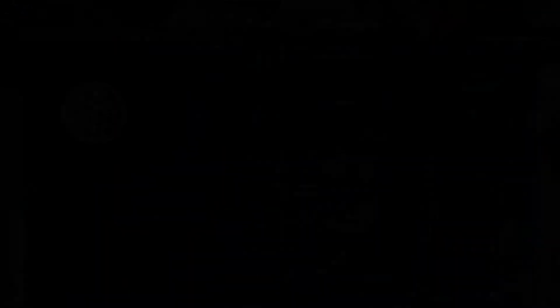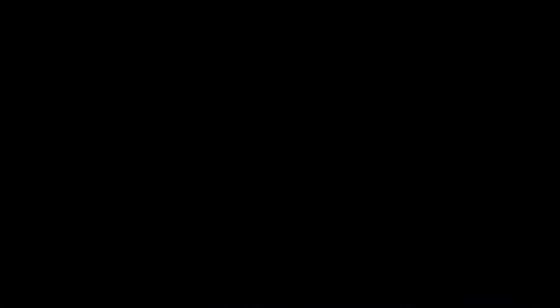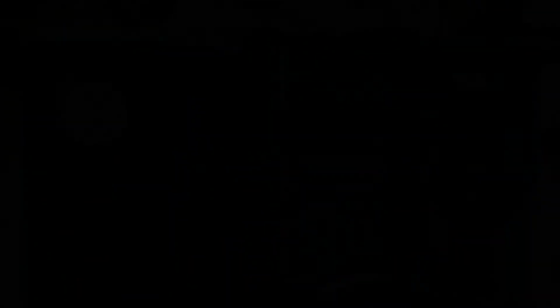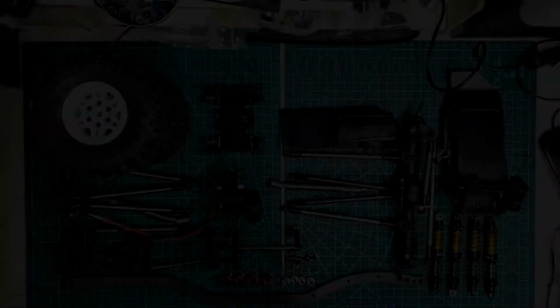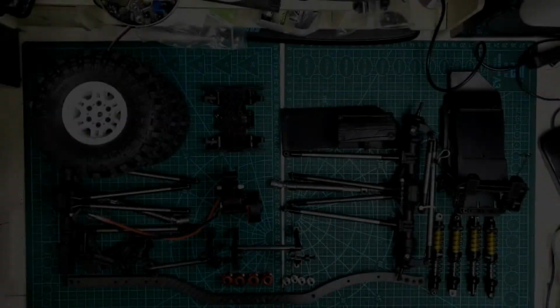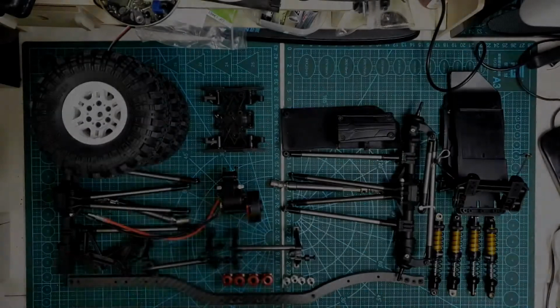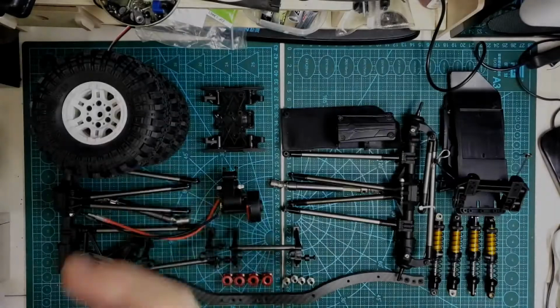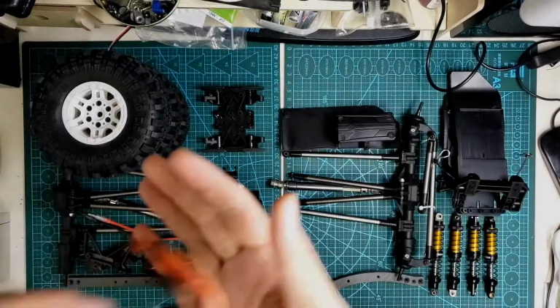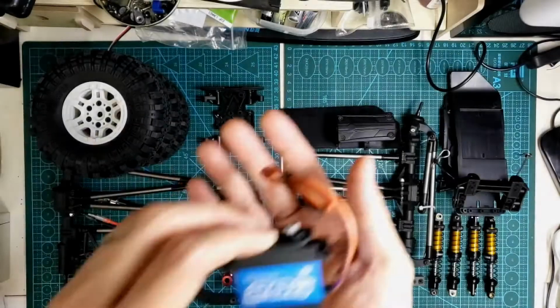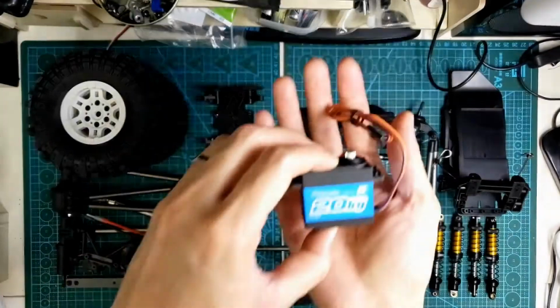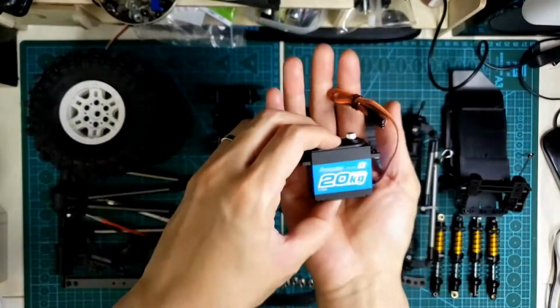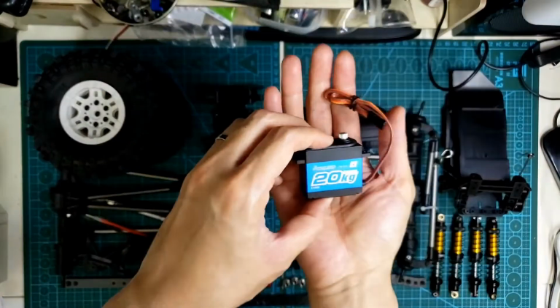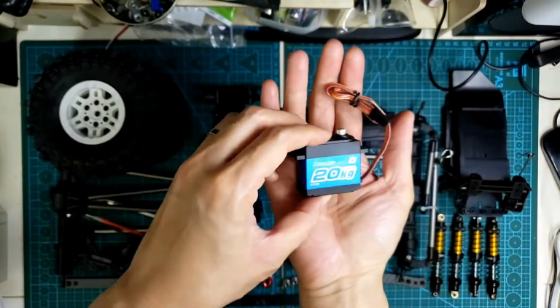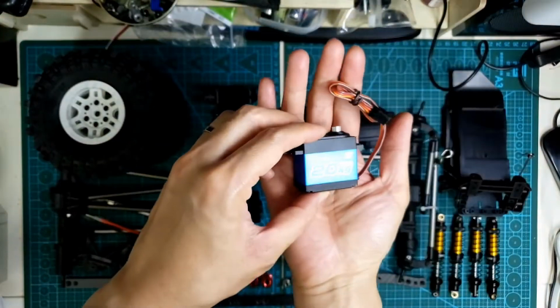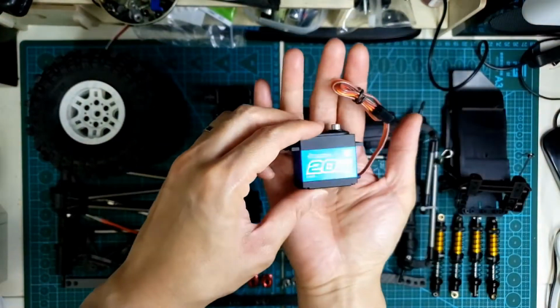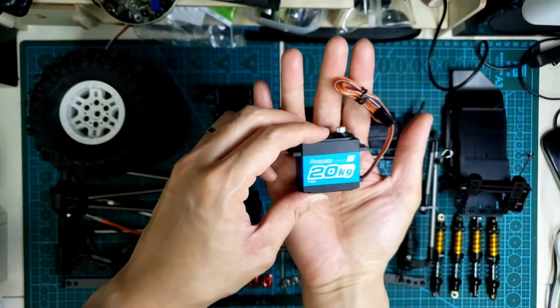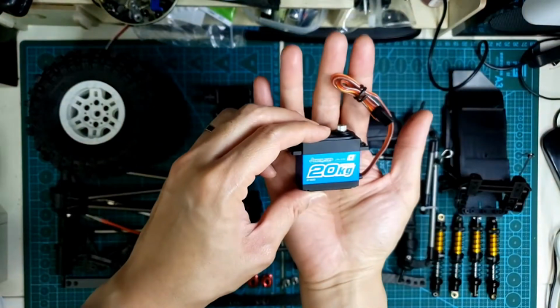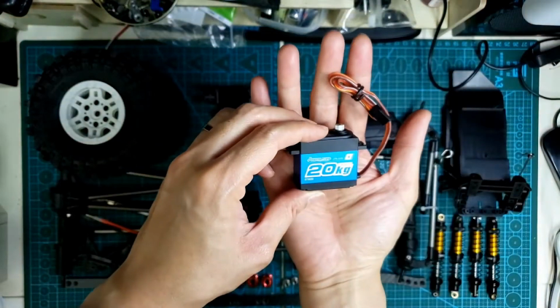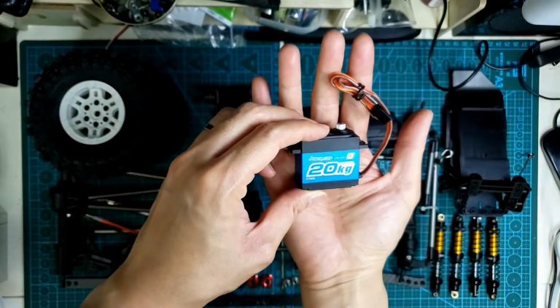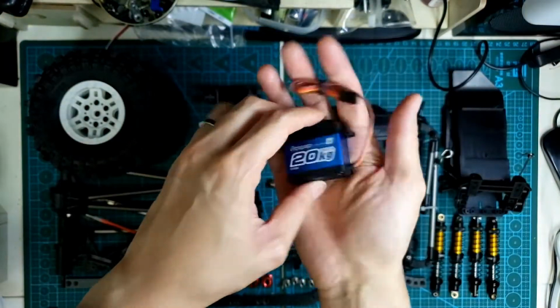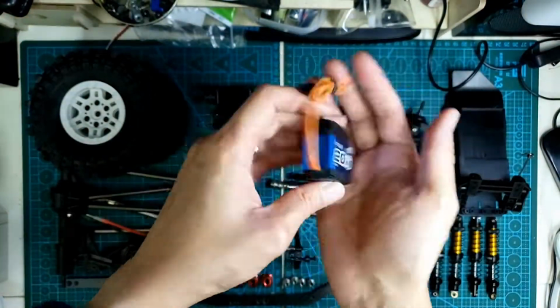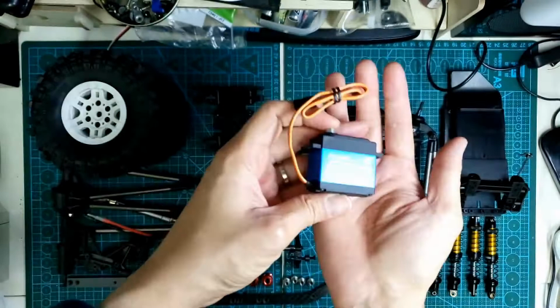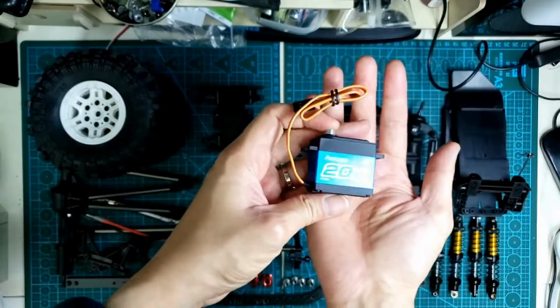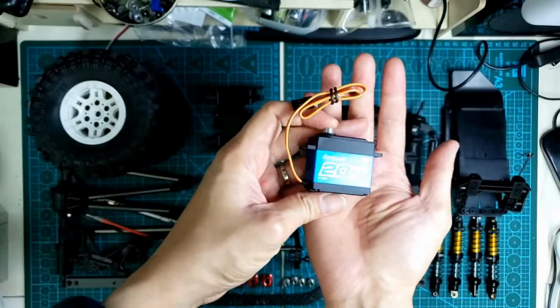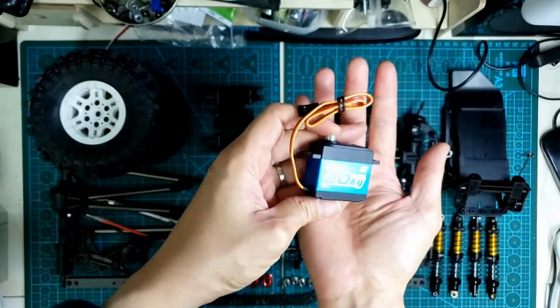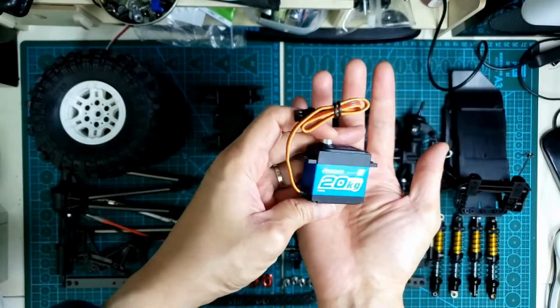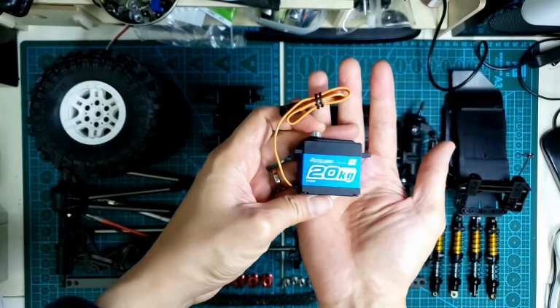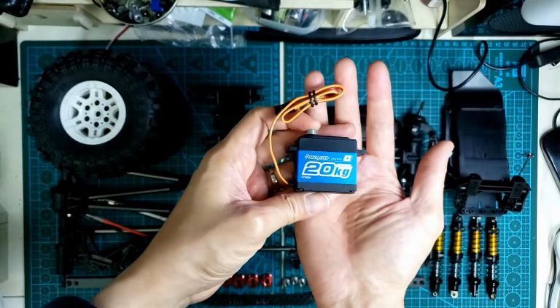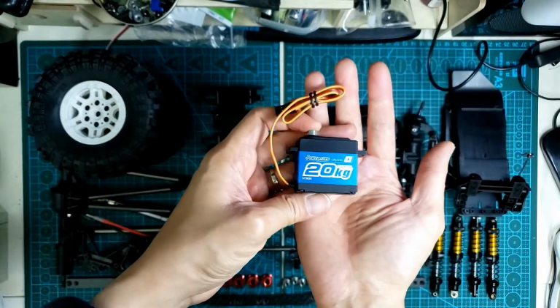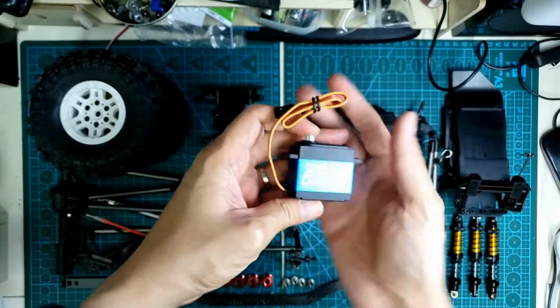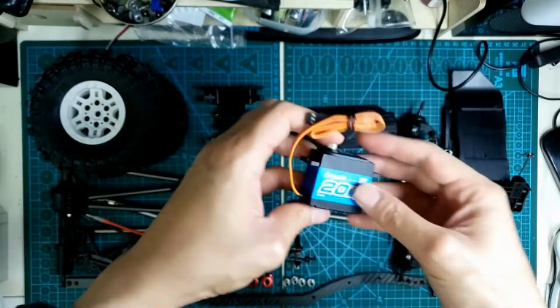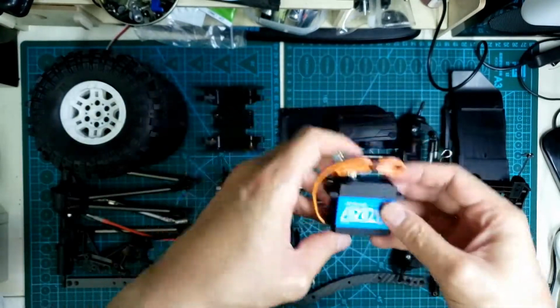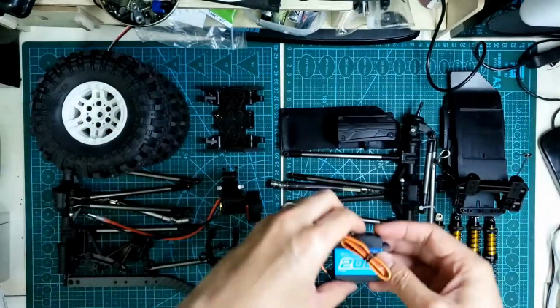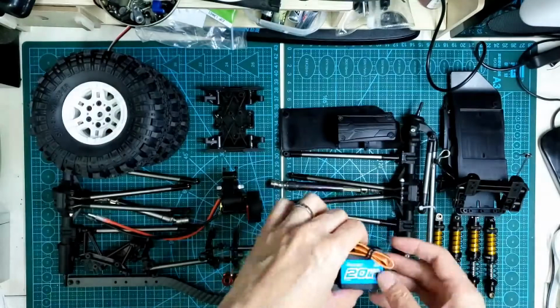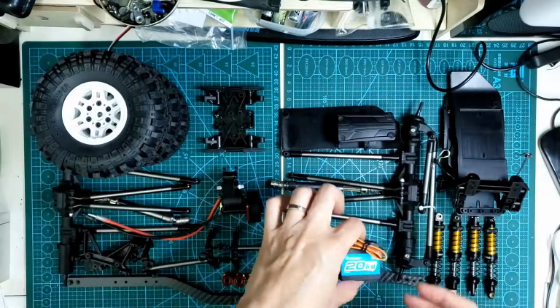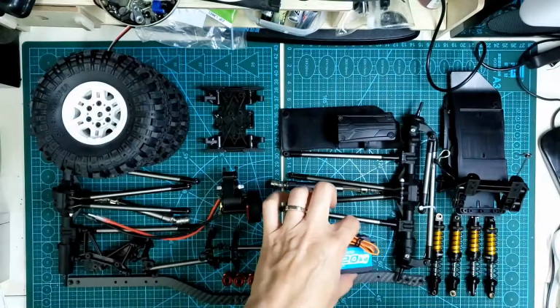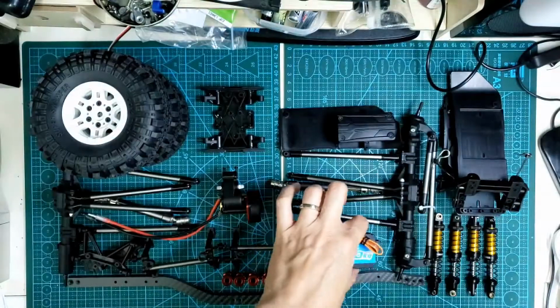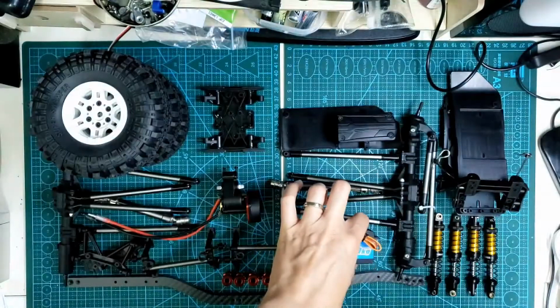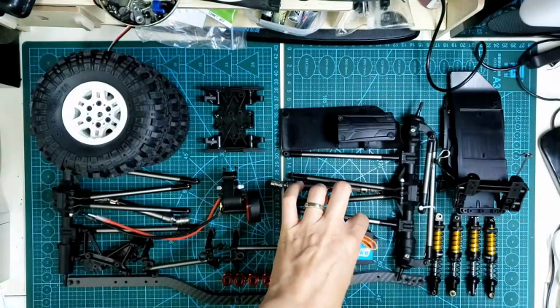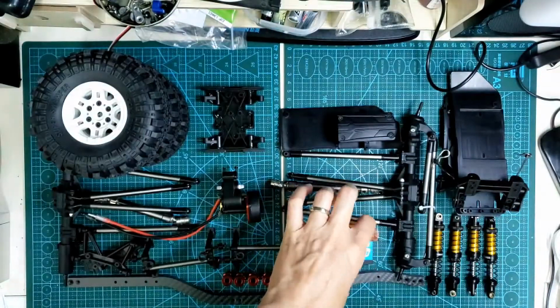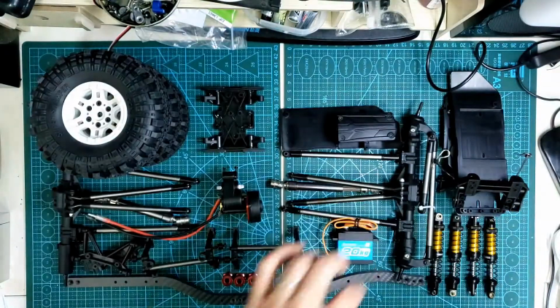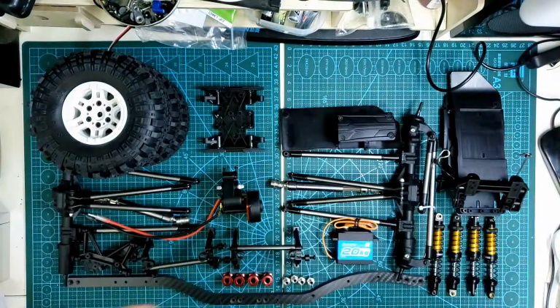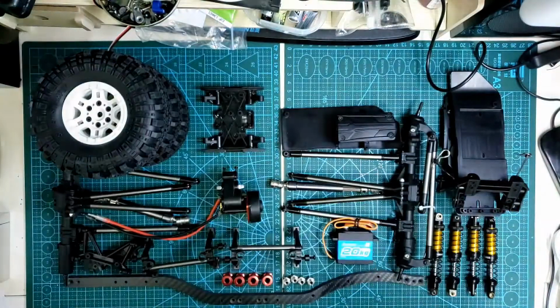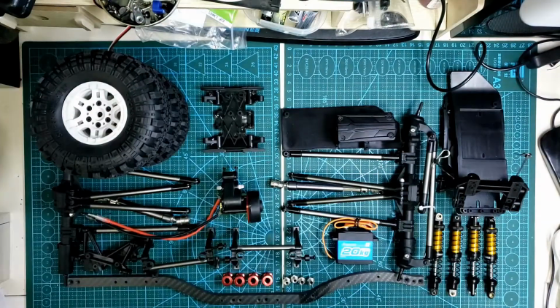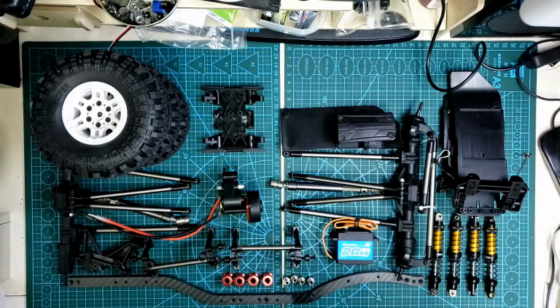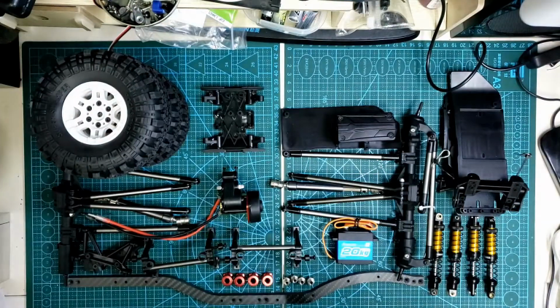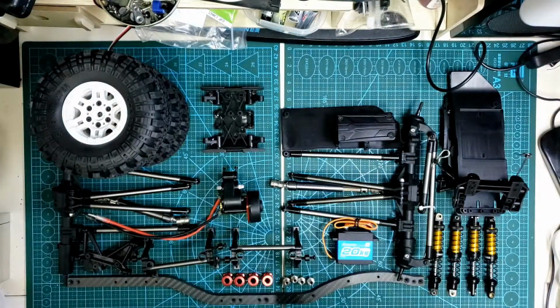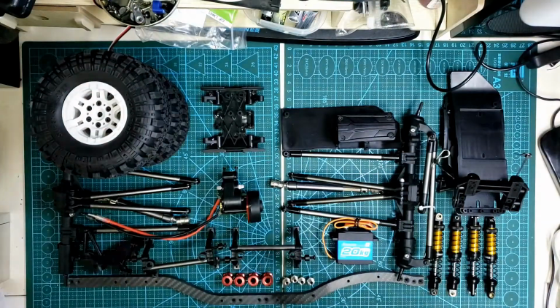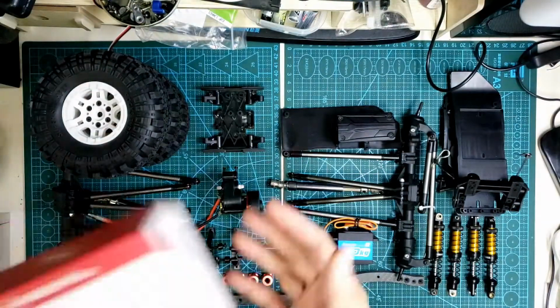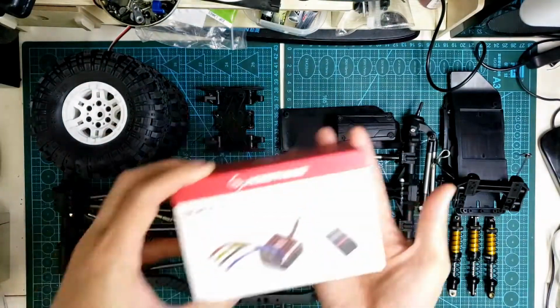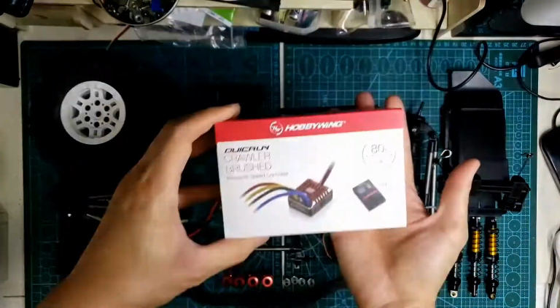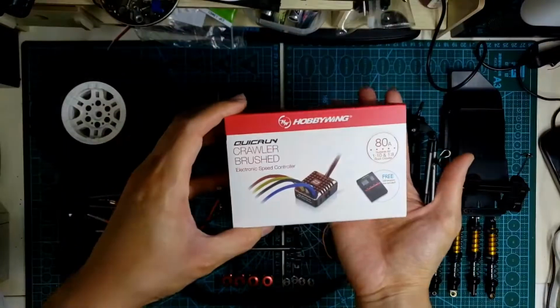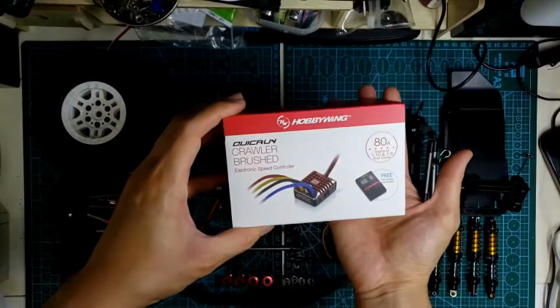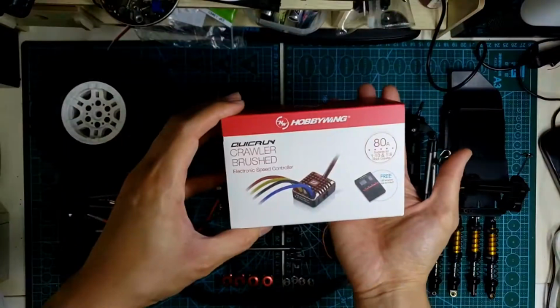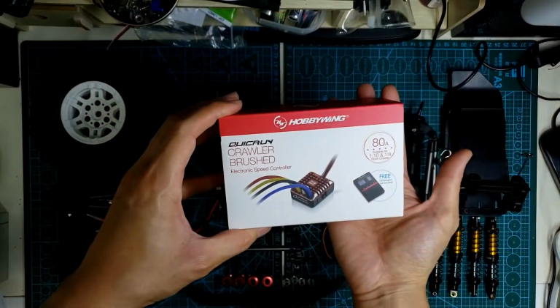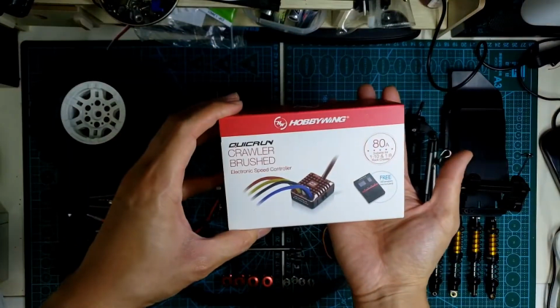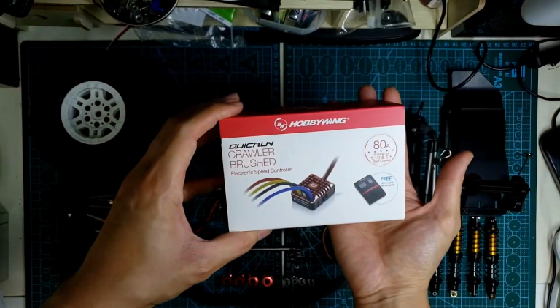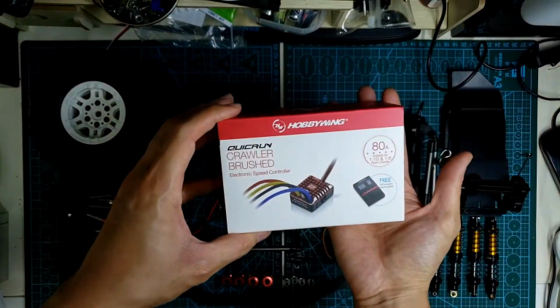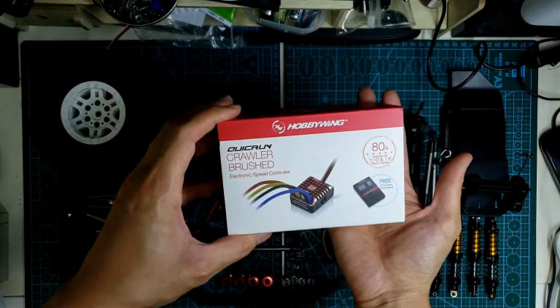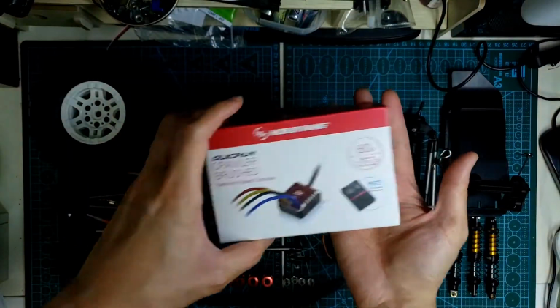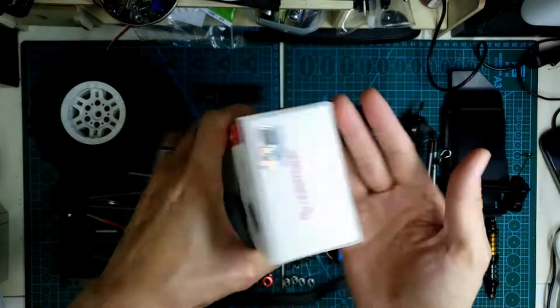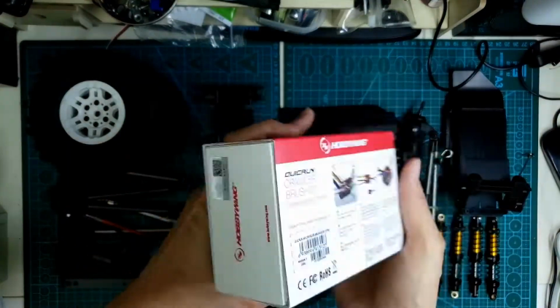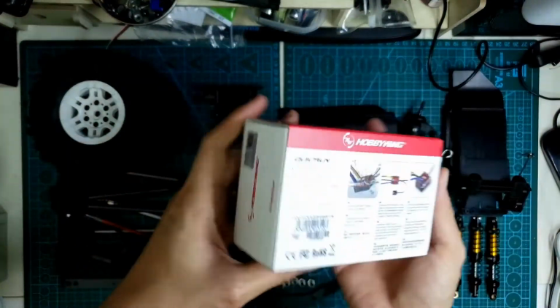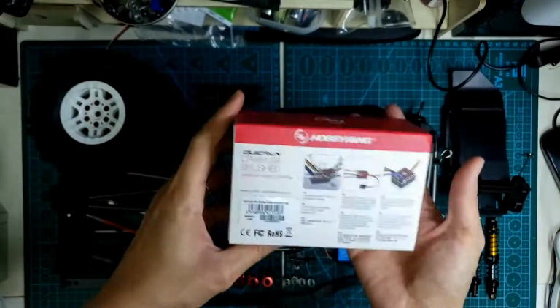For the electronics and servo, I go with the Power HD 20kg servo and the Hobbywing 1080.